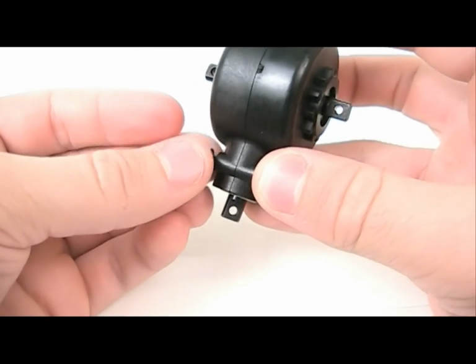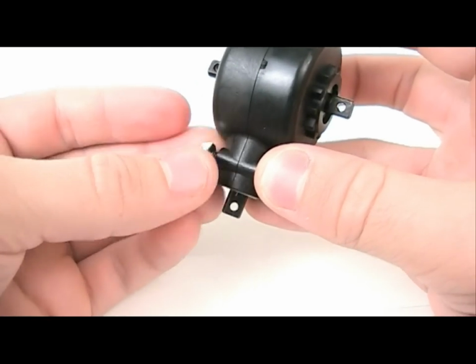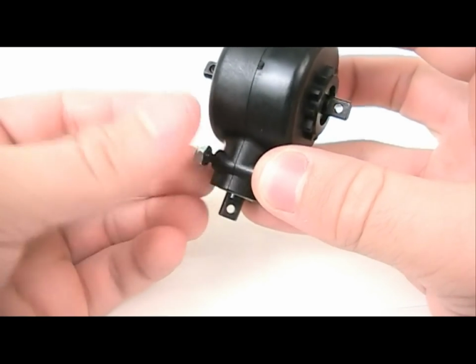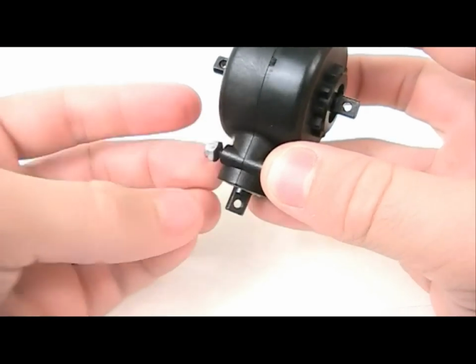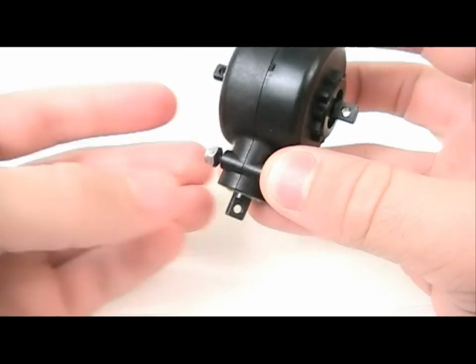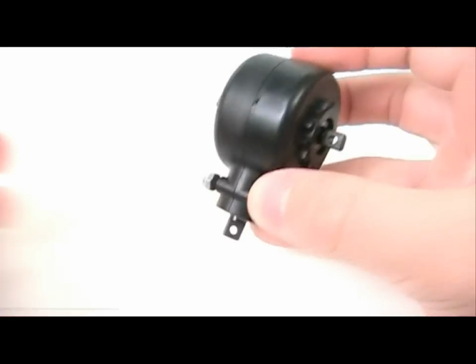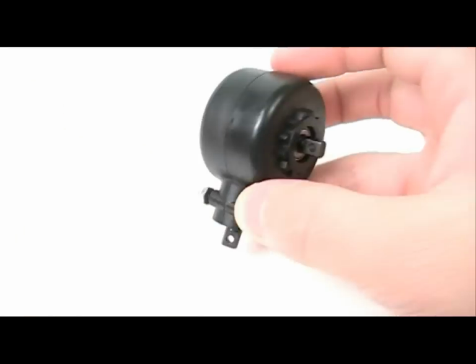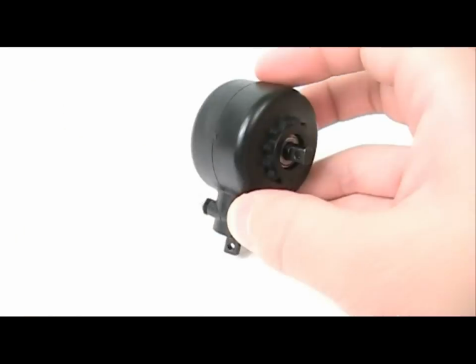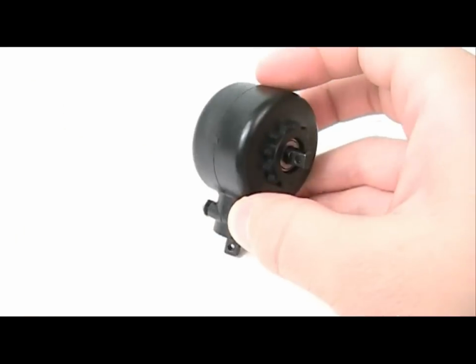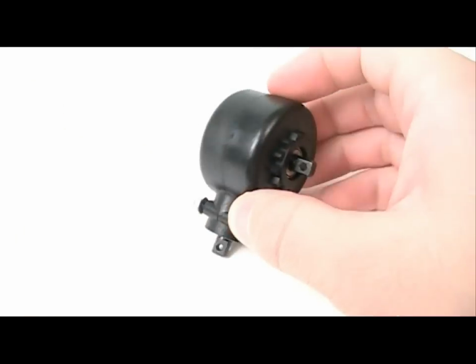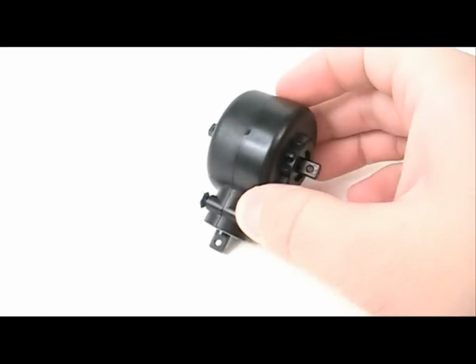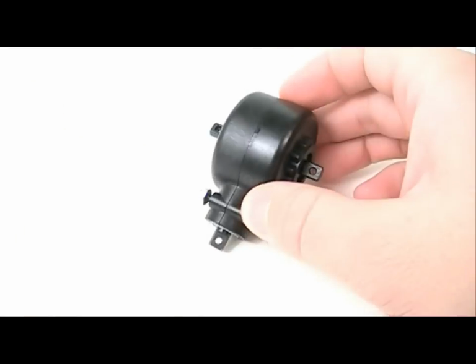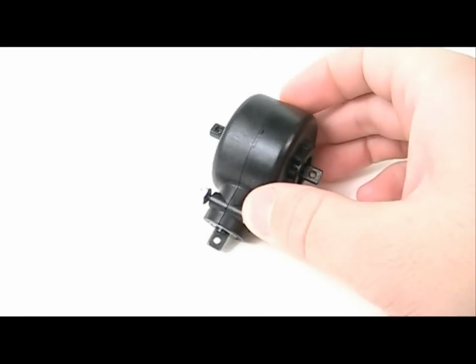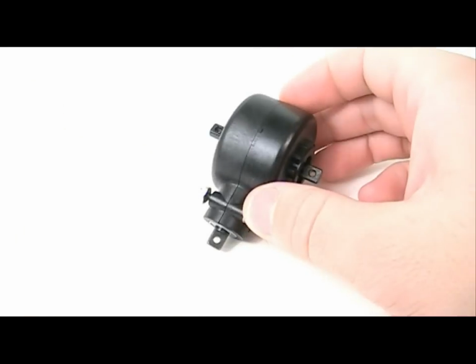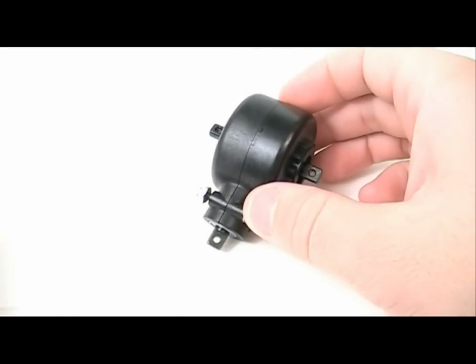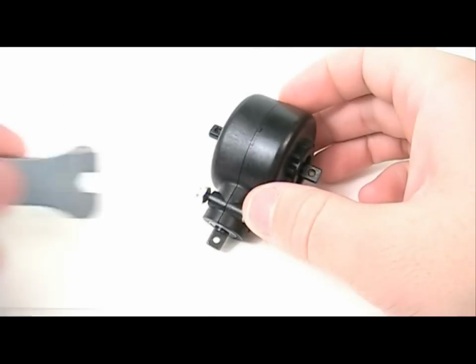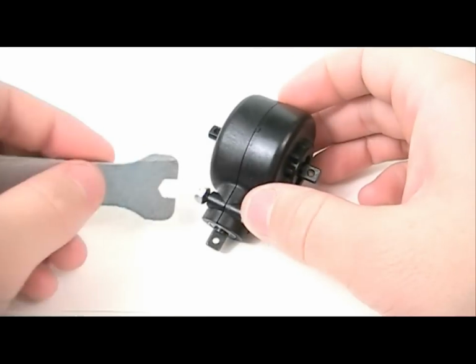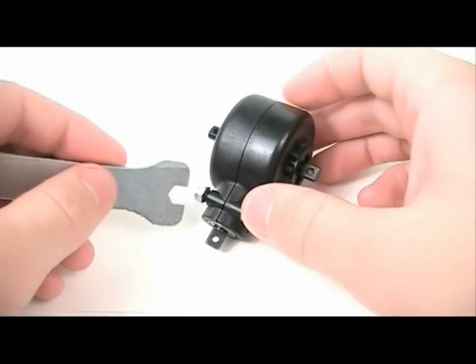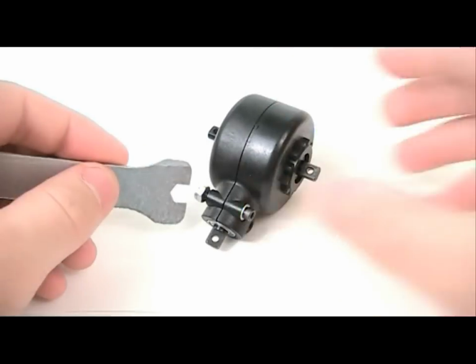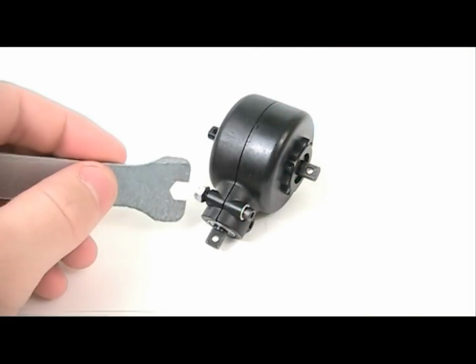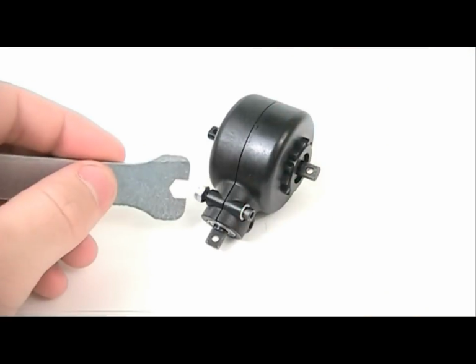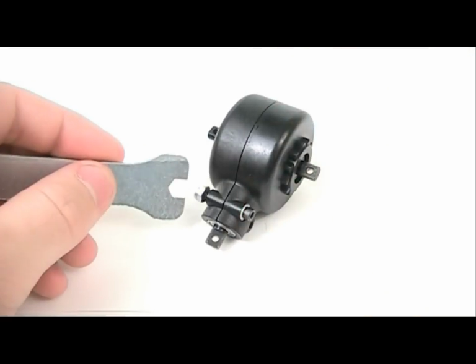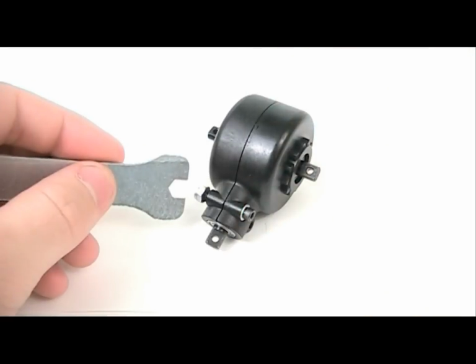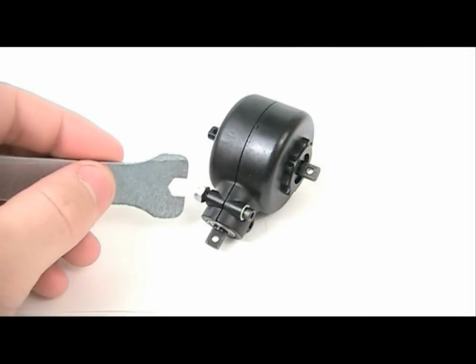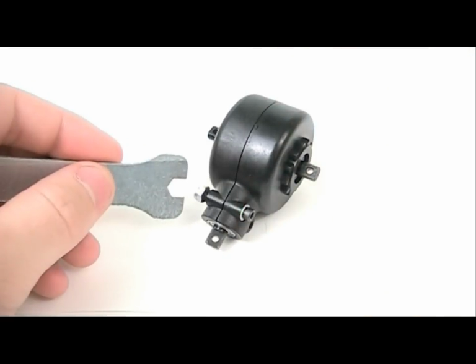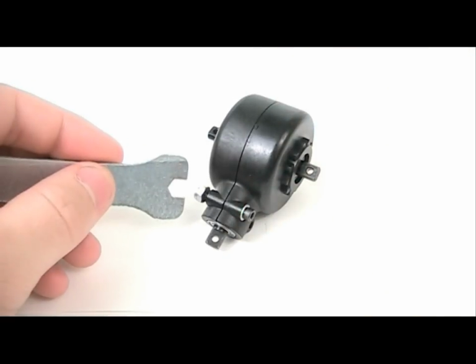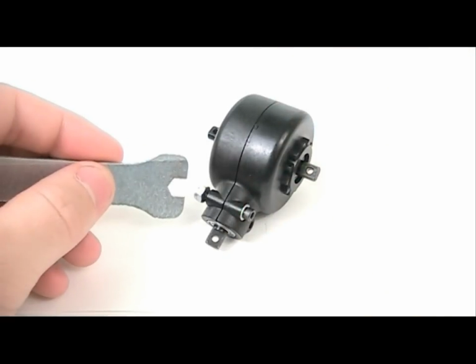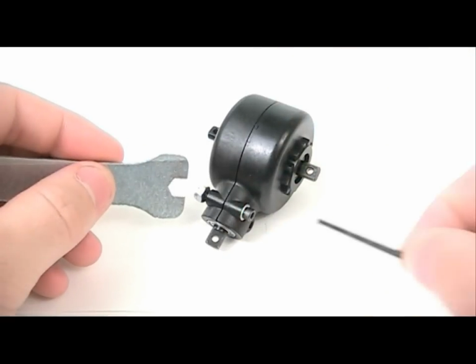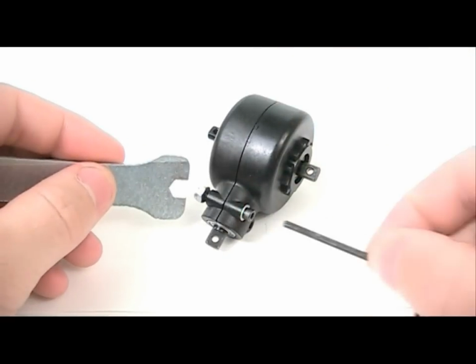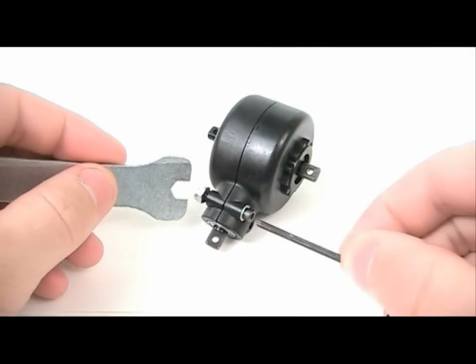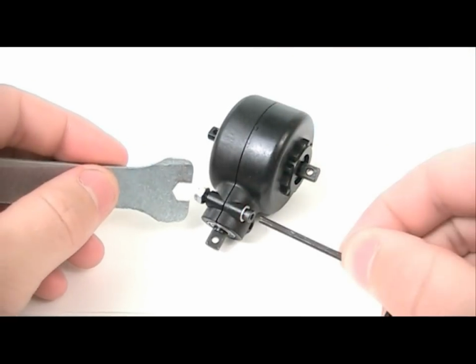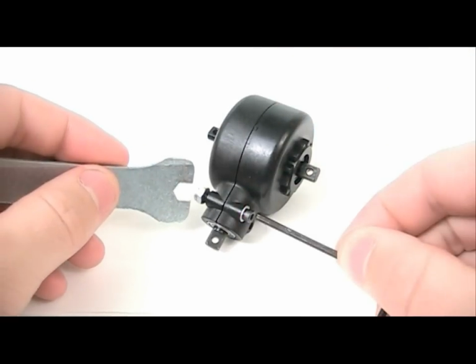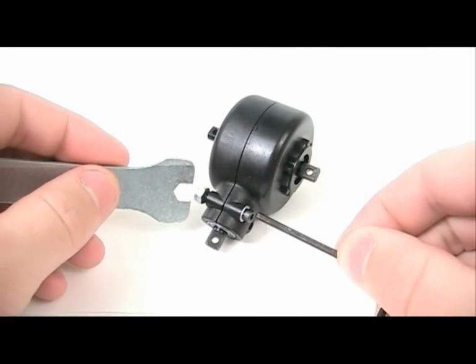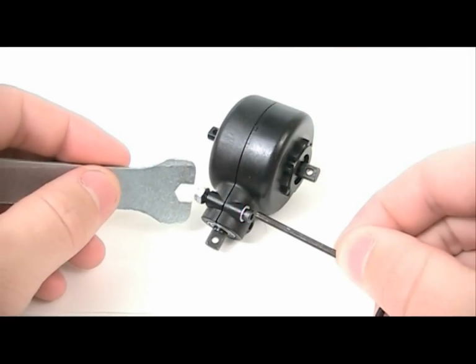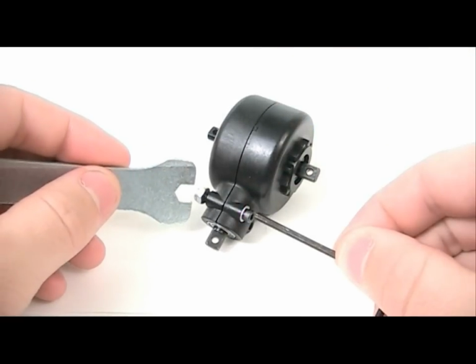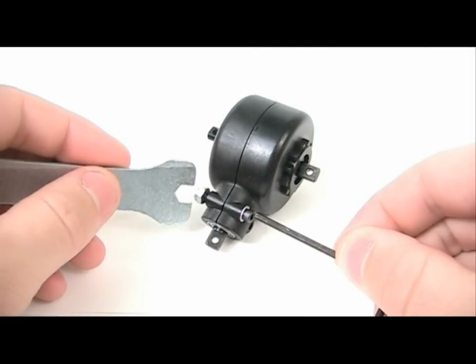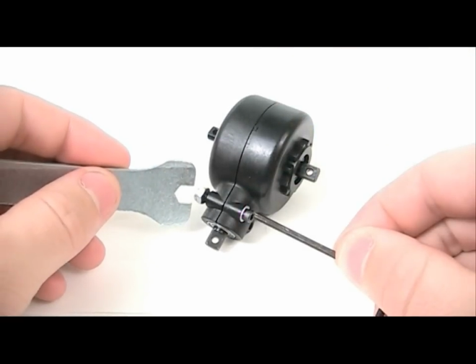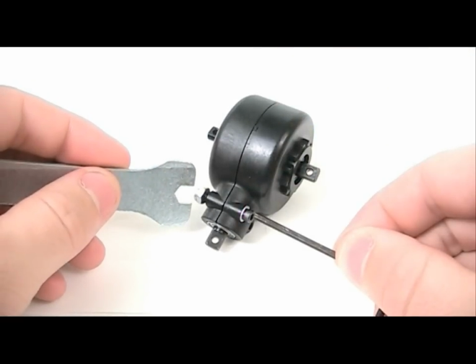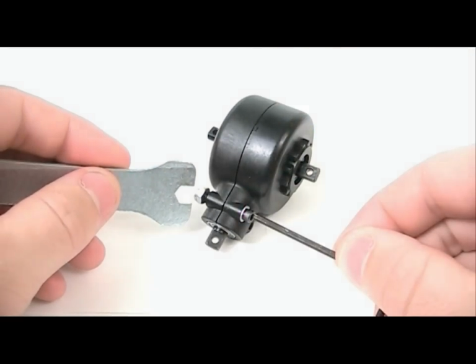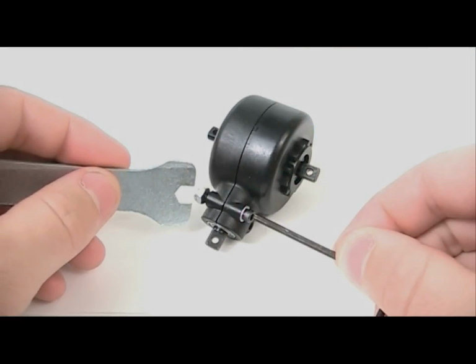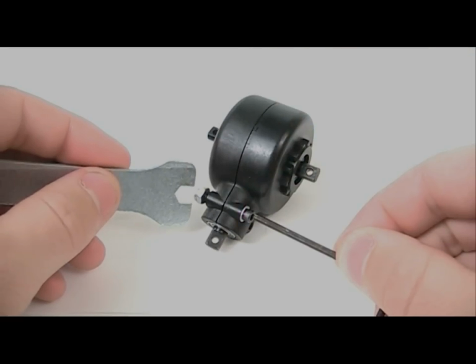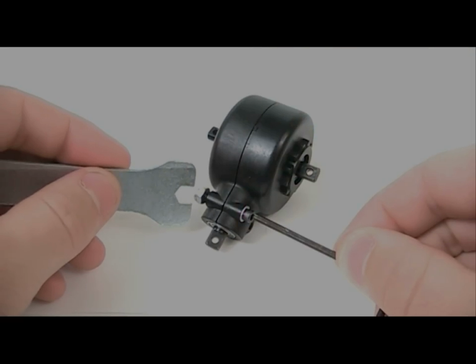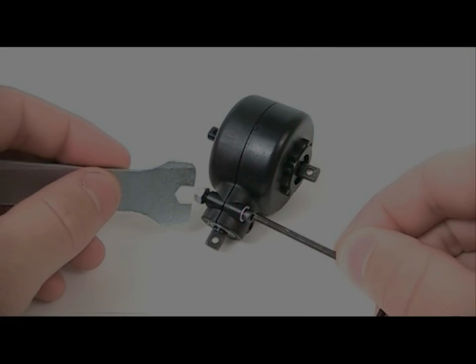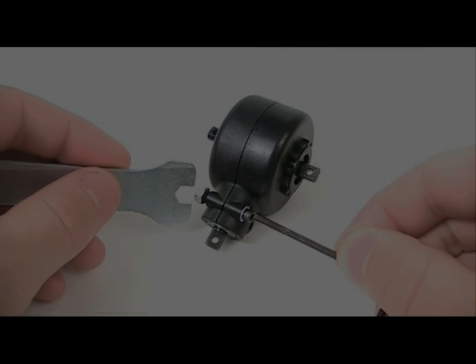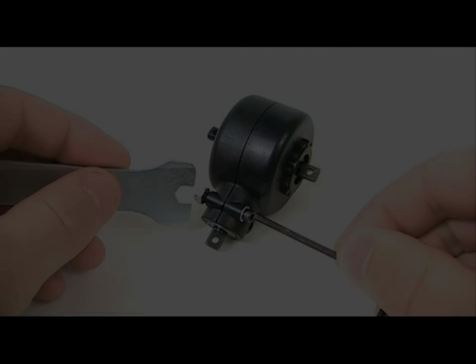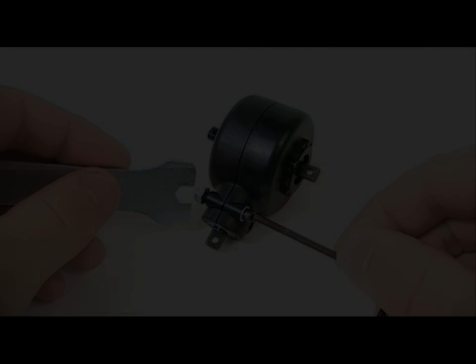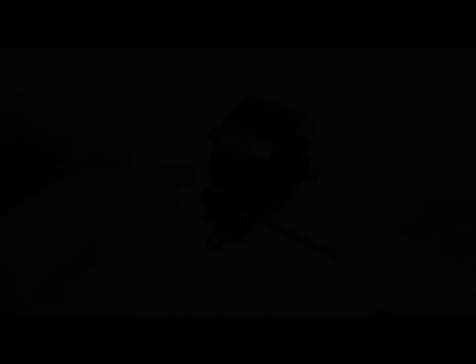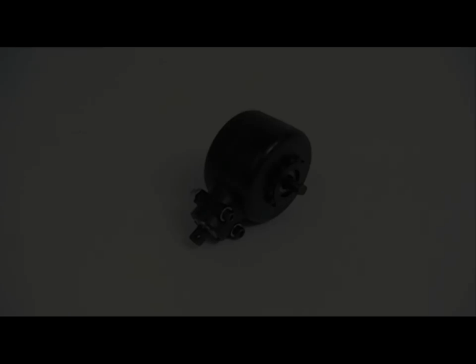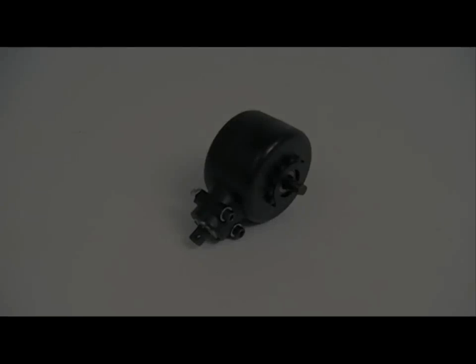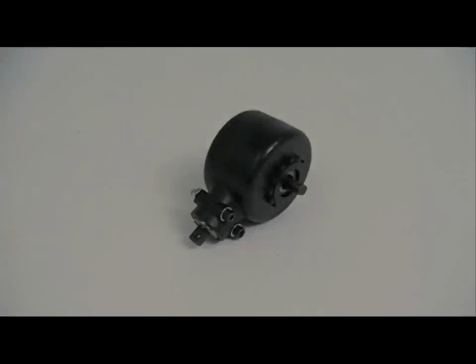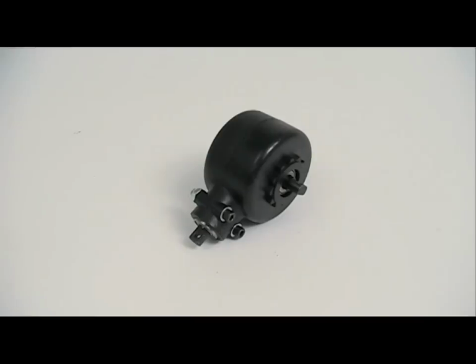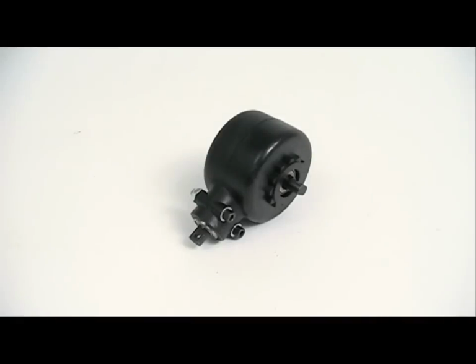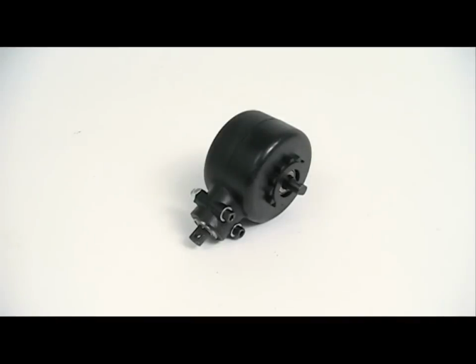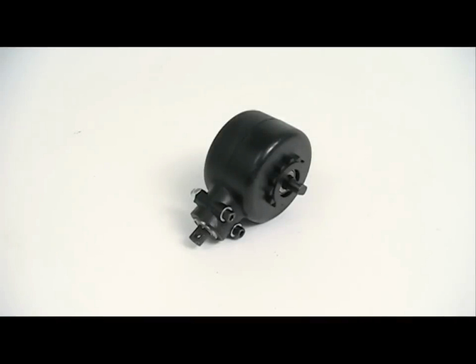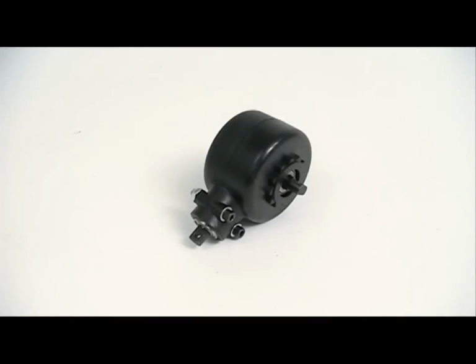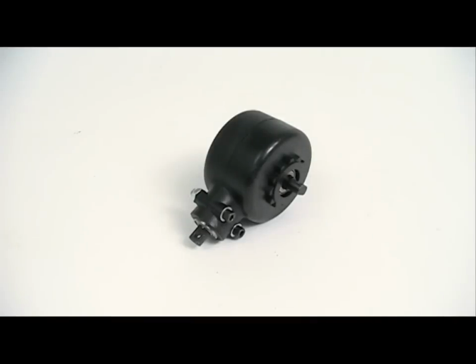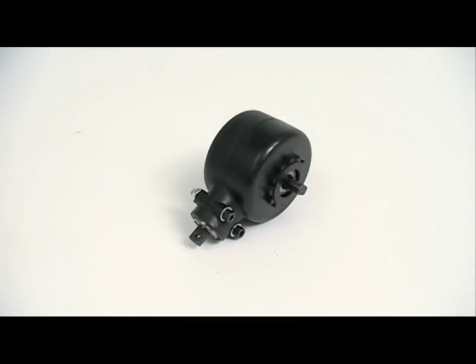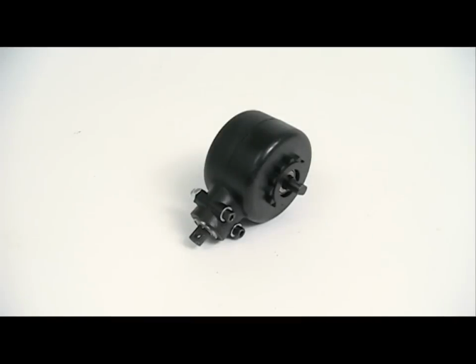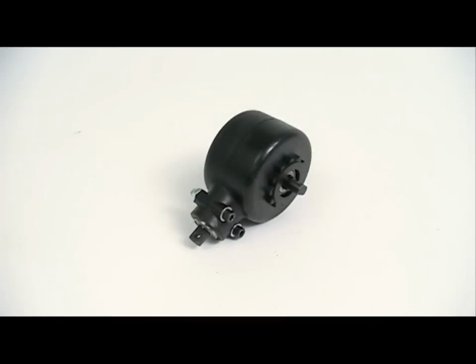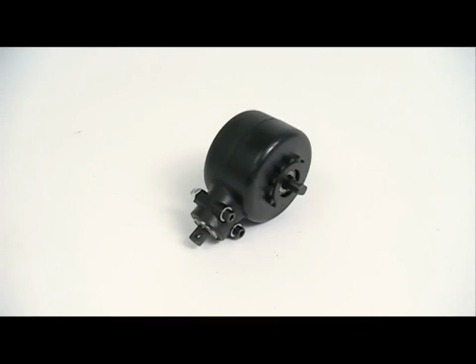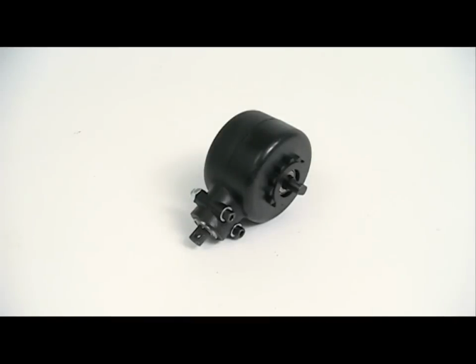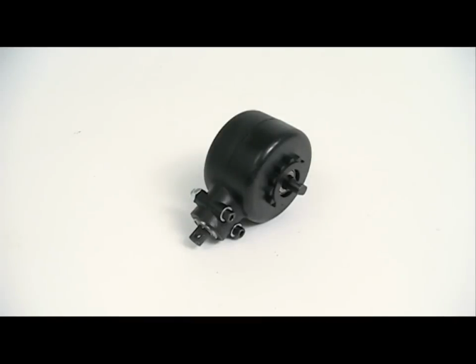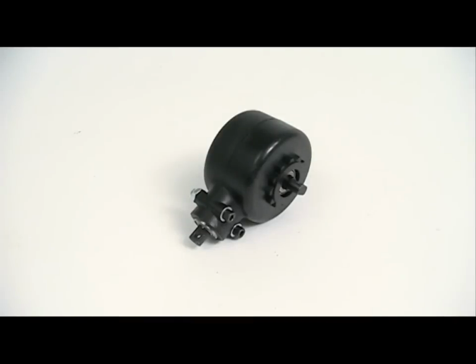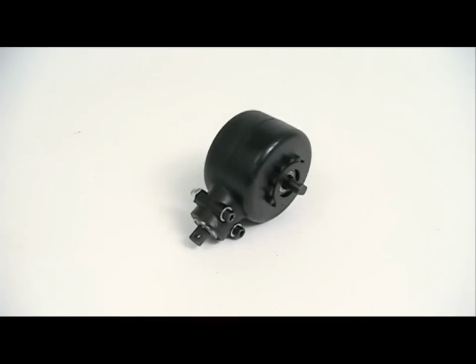To mark which side the ring gear is on, the head of the screw goes on the side of the ring gear. There we have the assembled differential case.